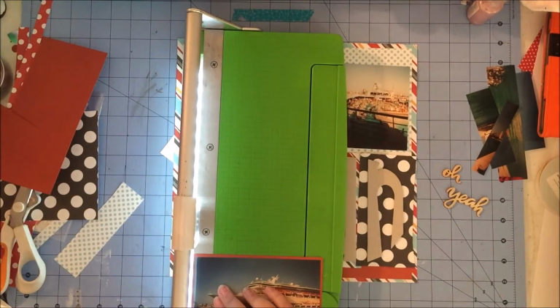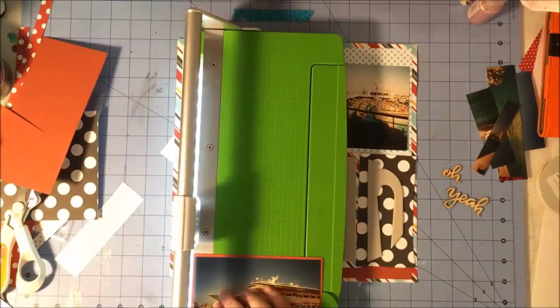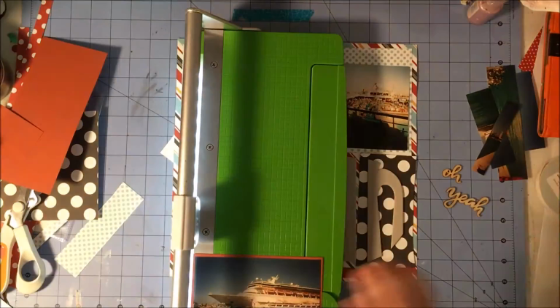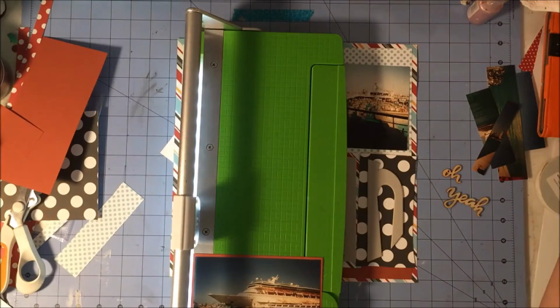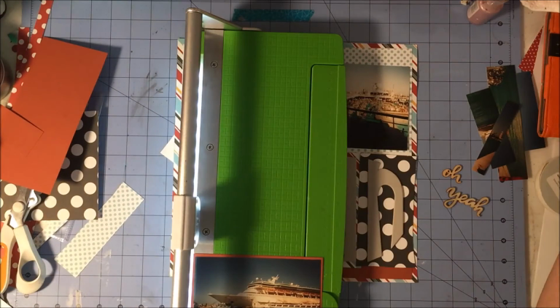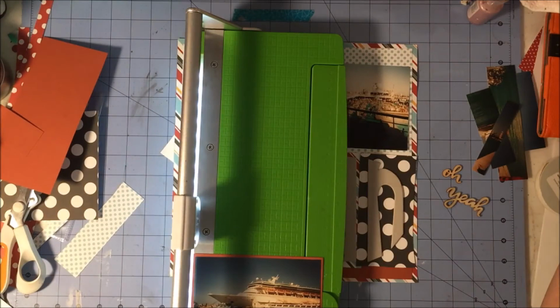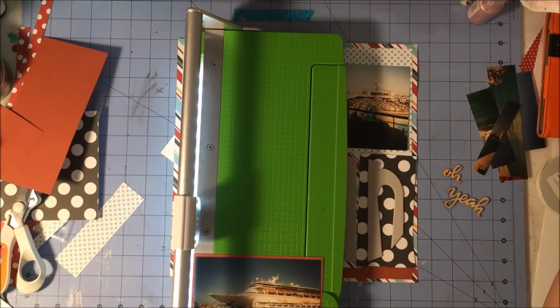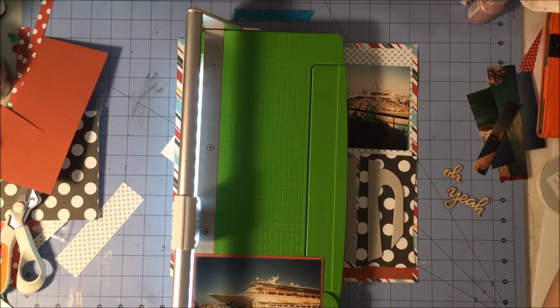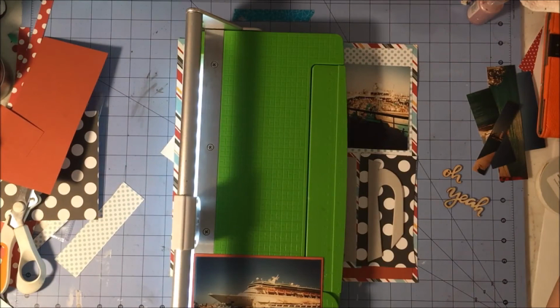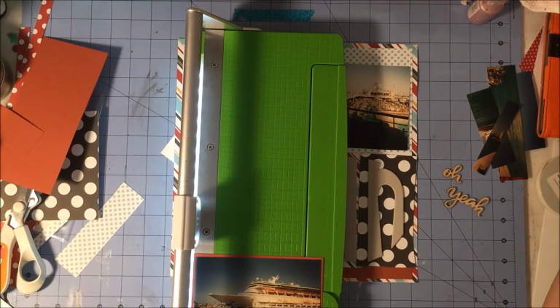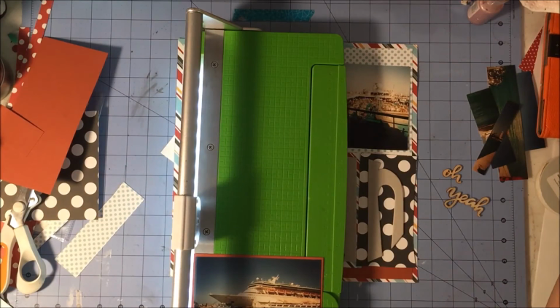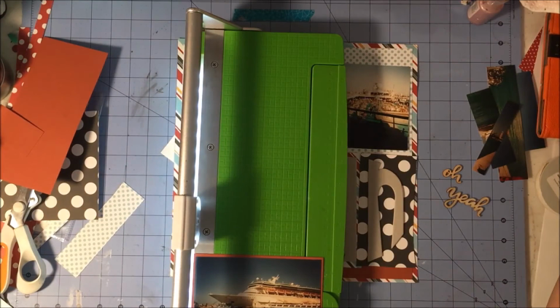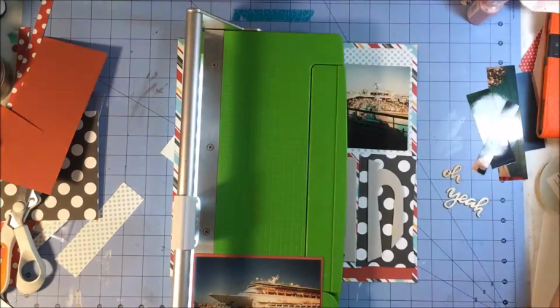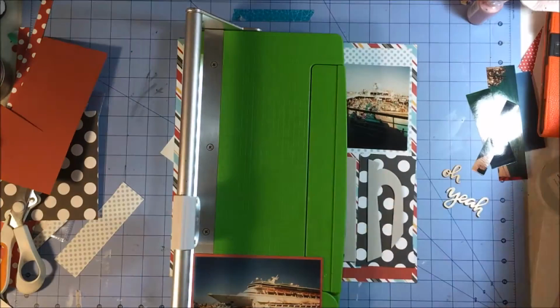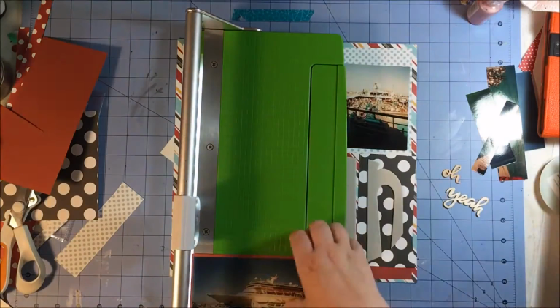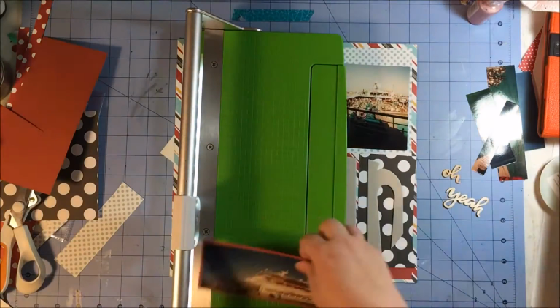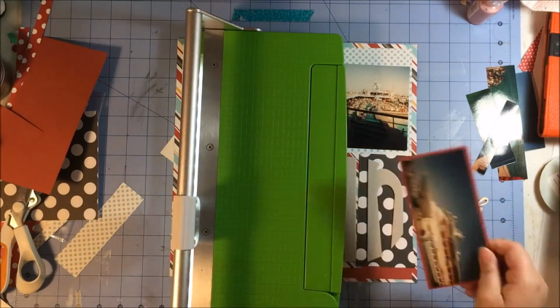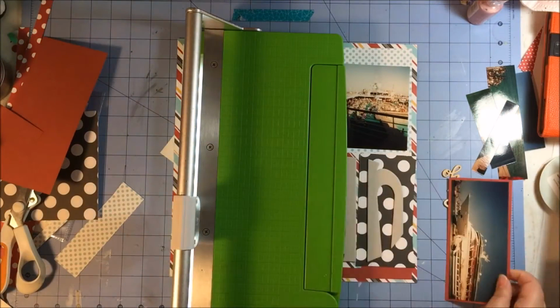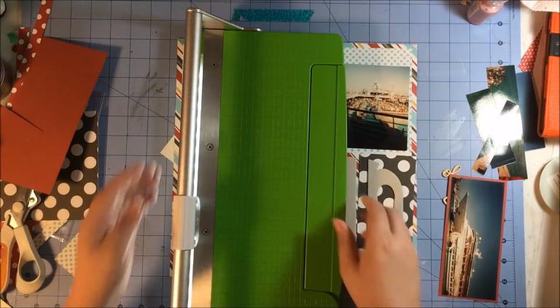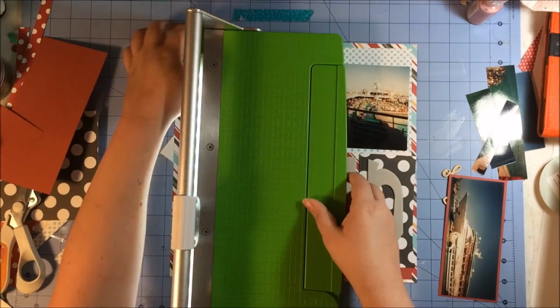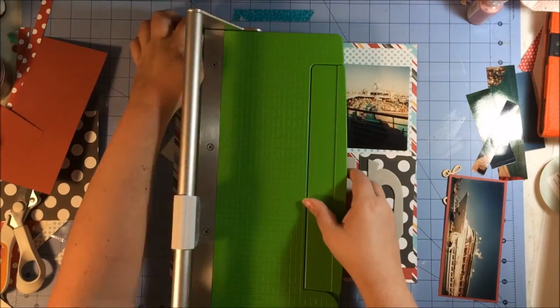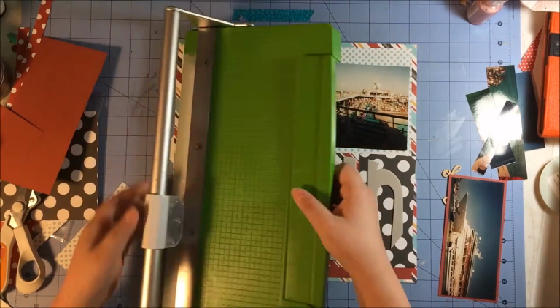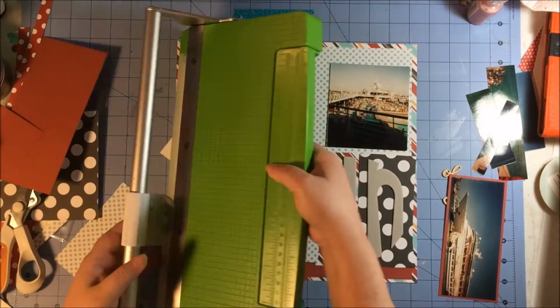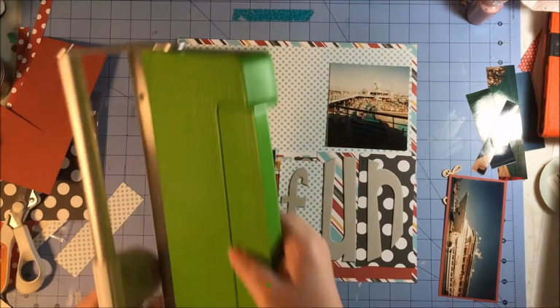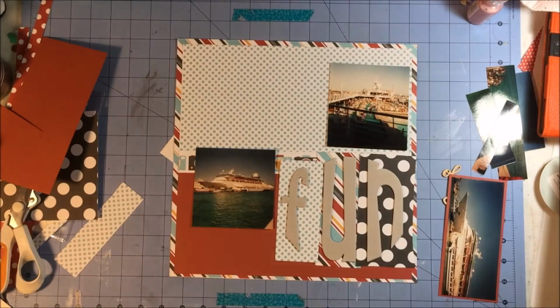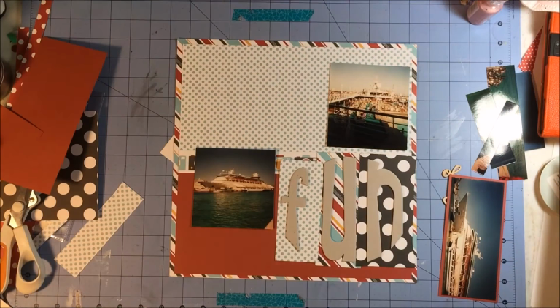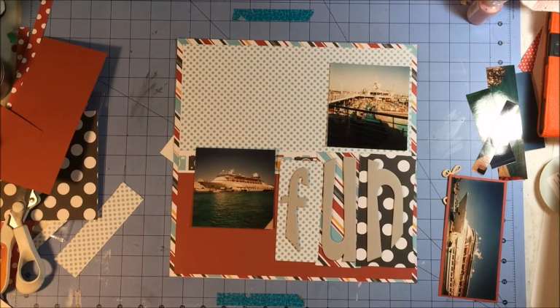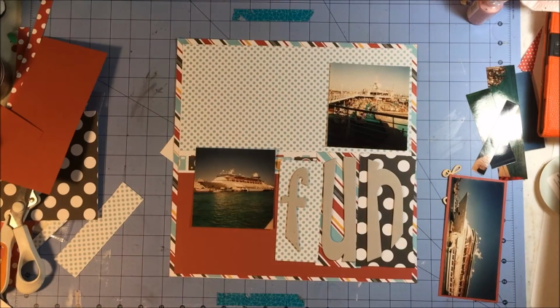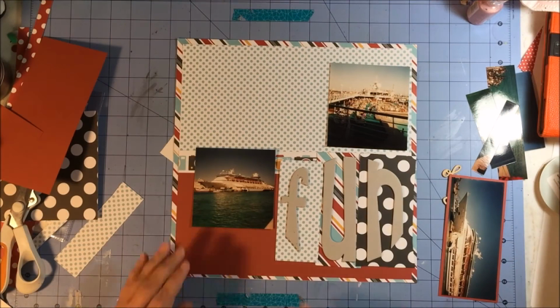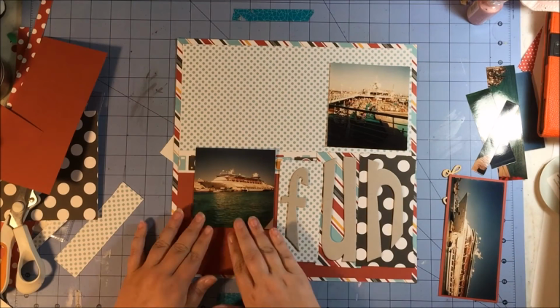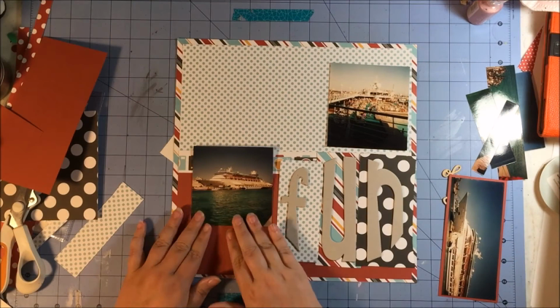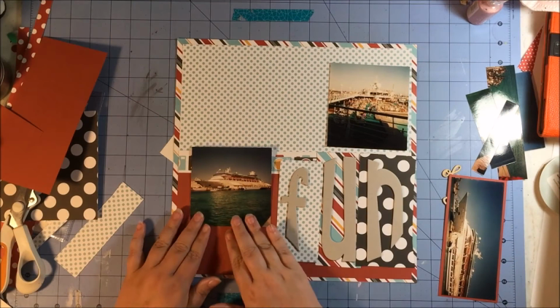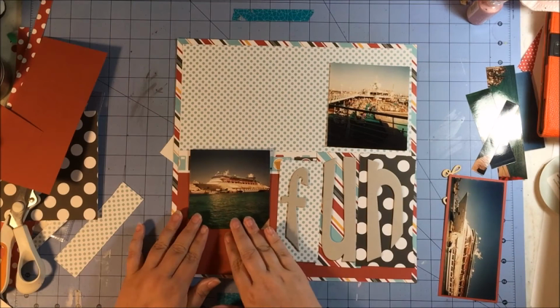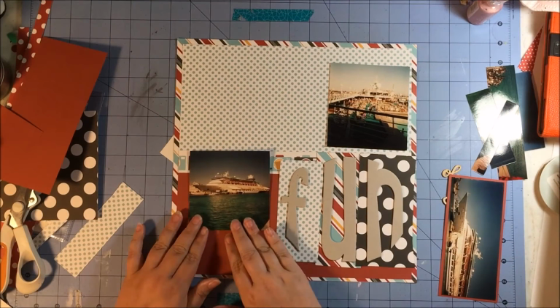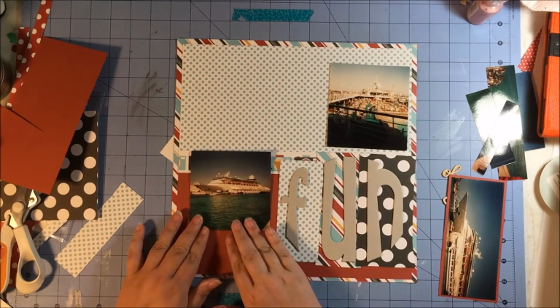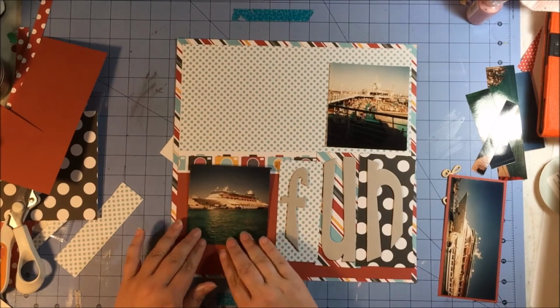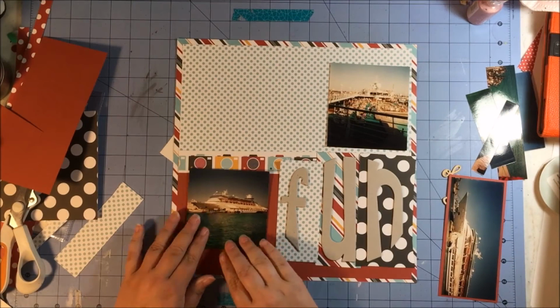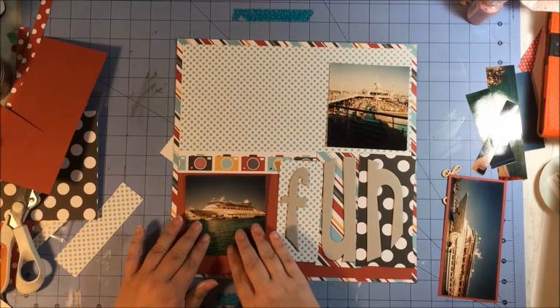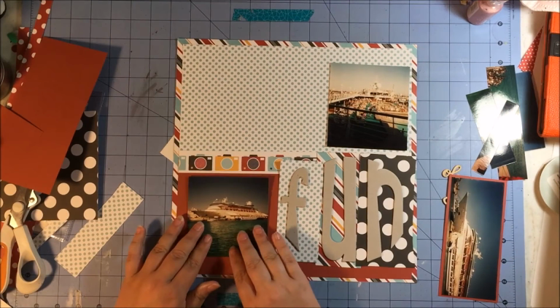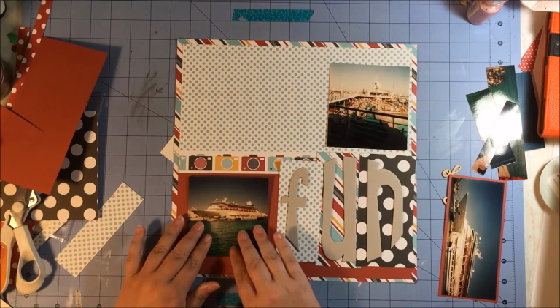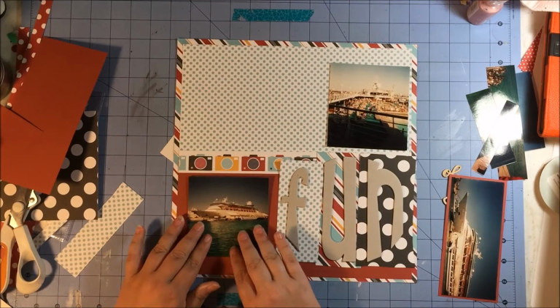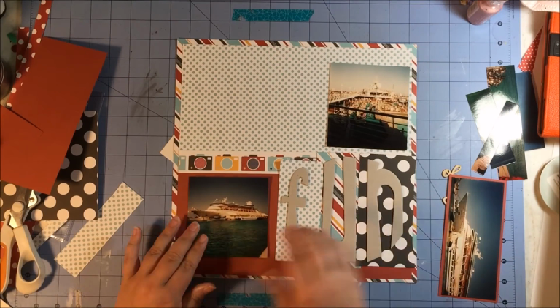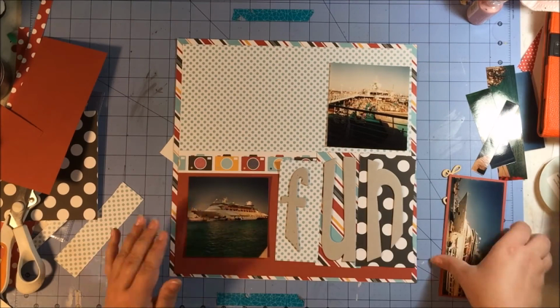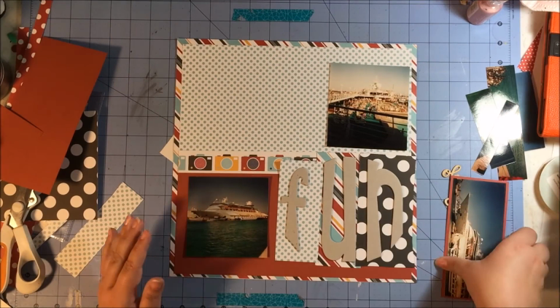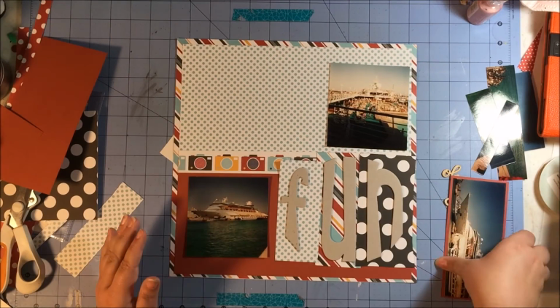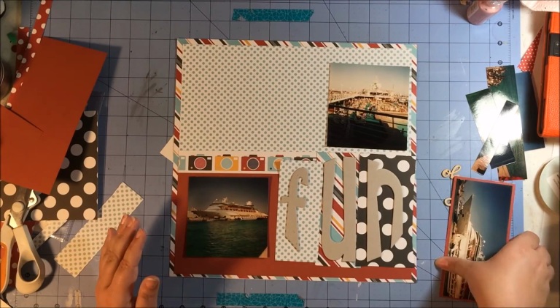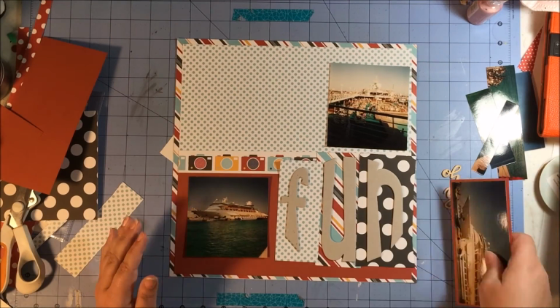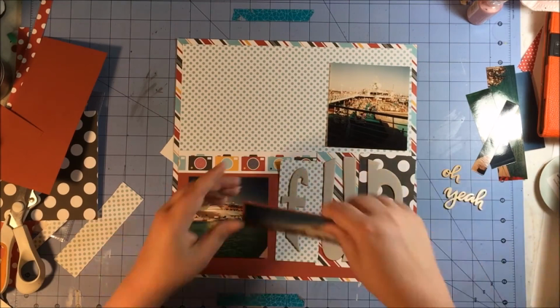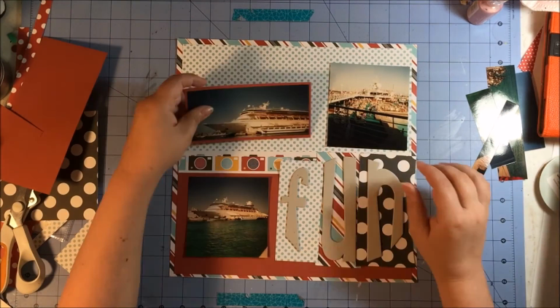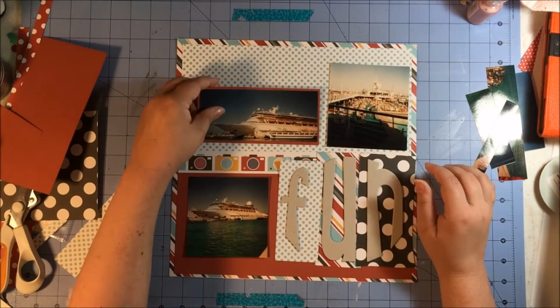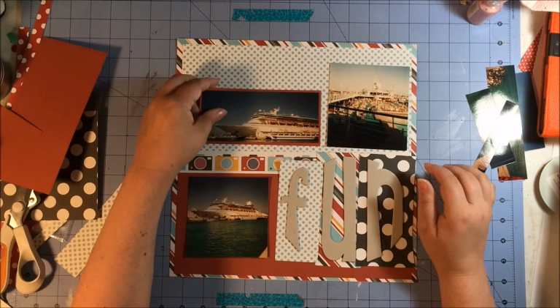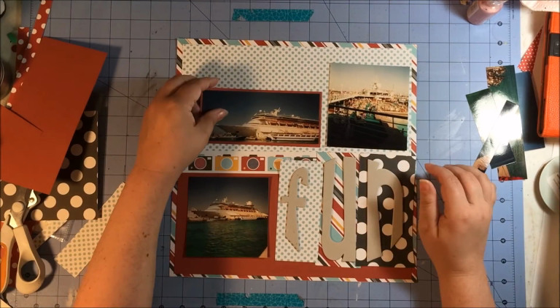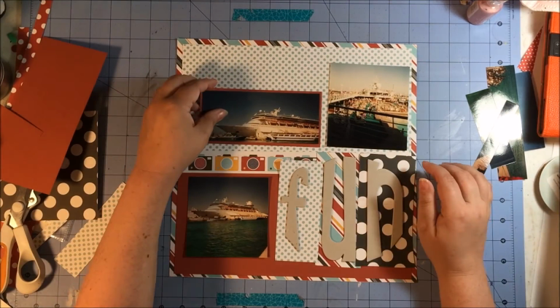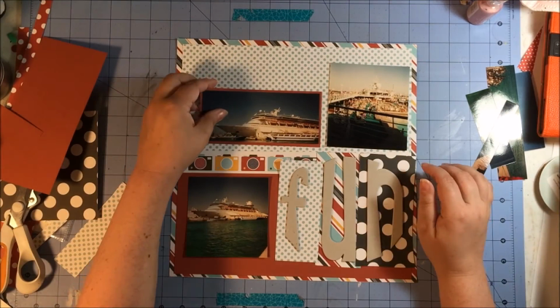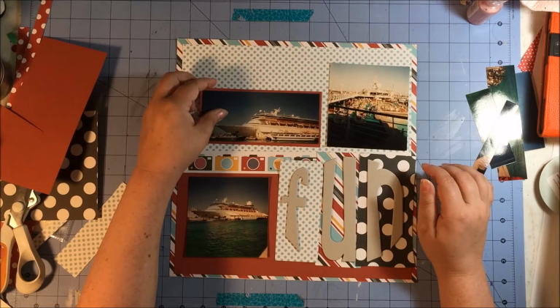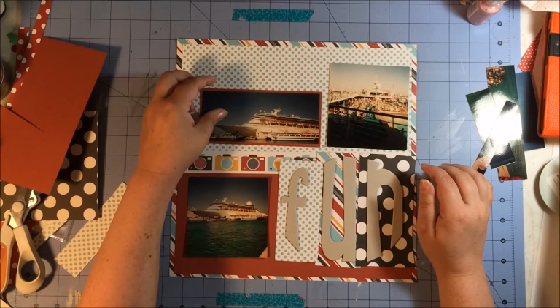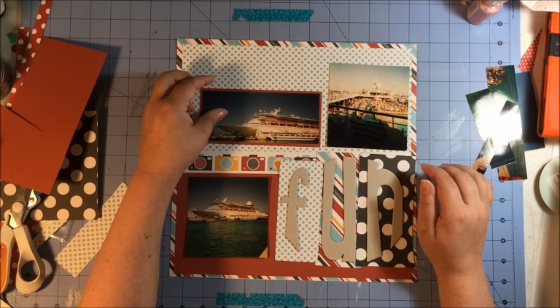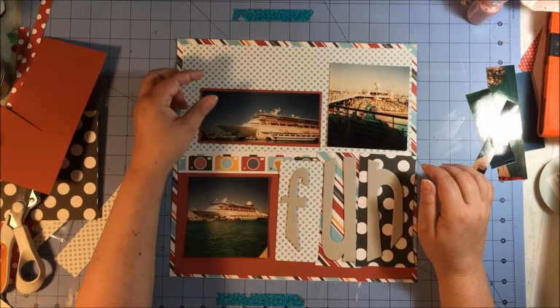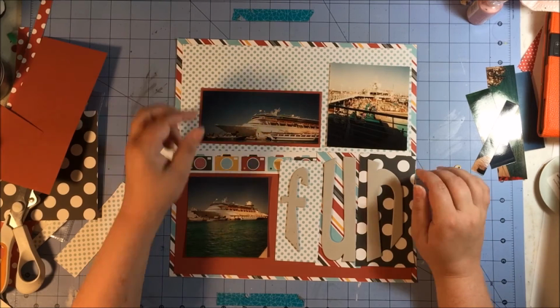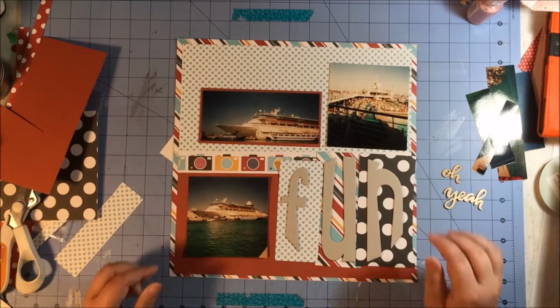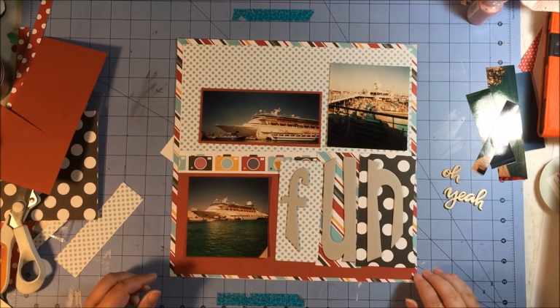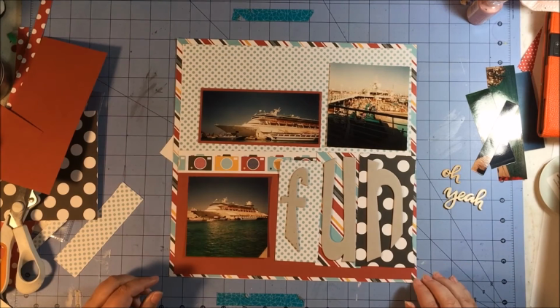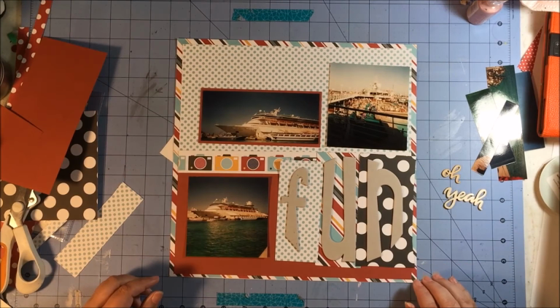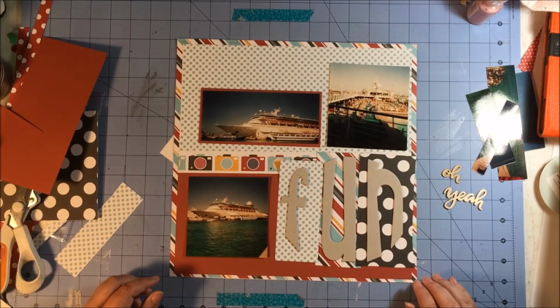This cardstock that I'm bordering this photo in is quite dark, so I had to turn off the lights I have focused on my desk in order to be able to see it to cut it so that it was even.